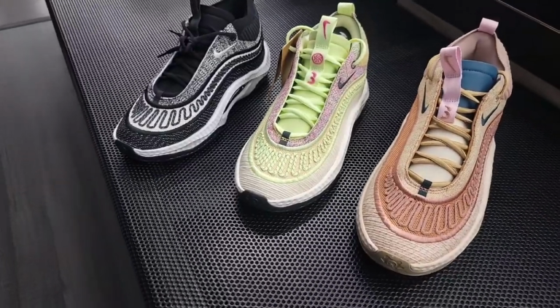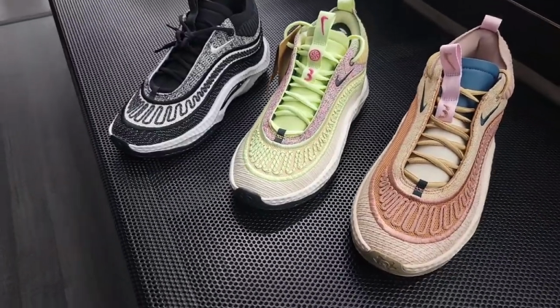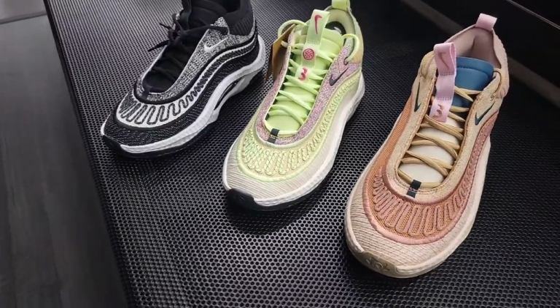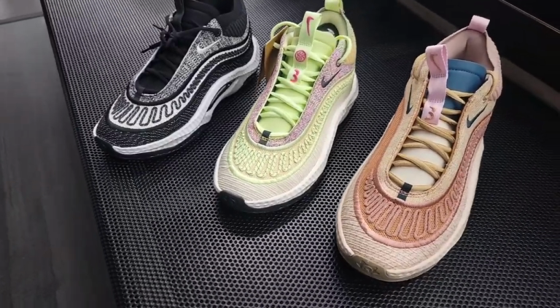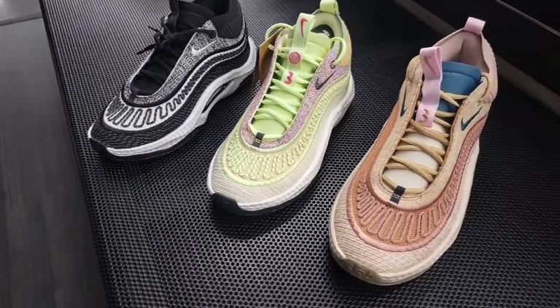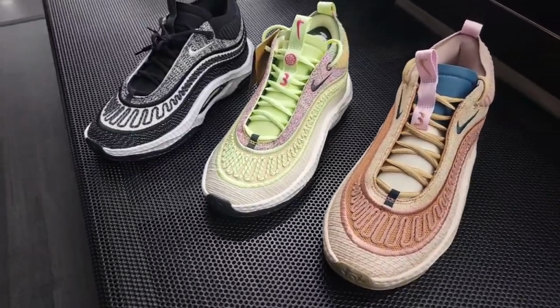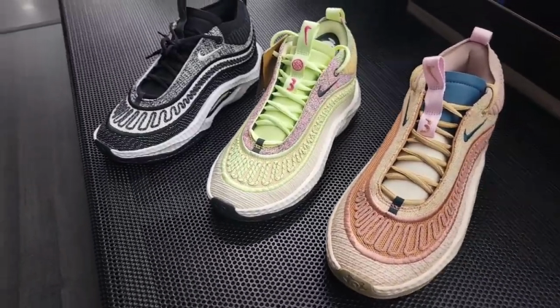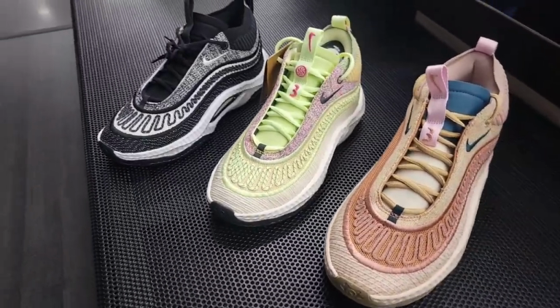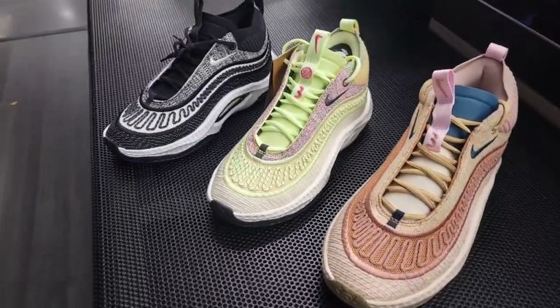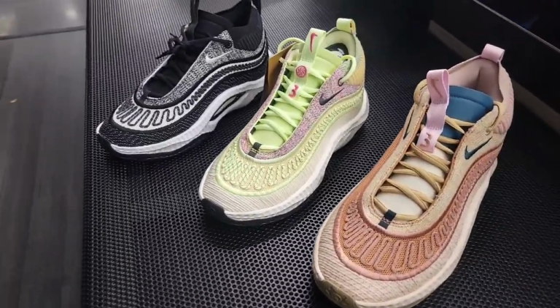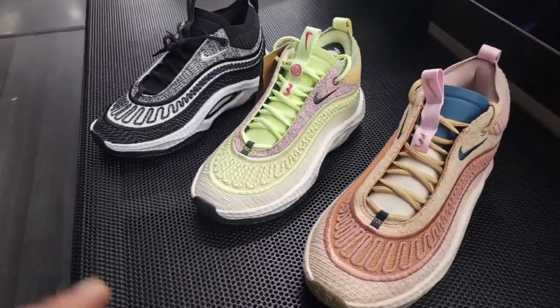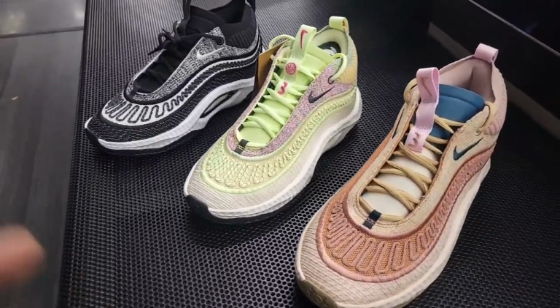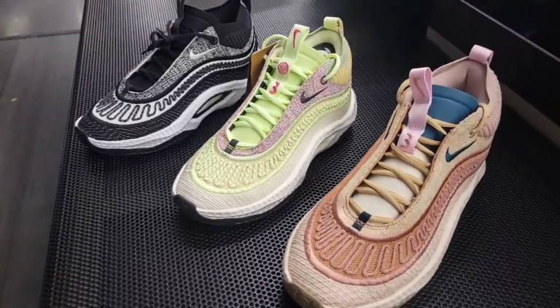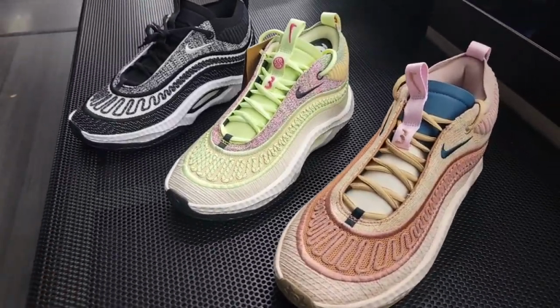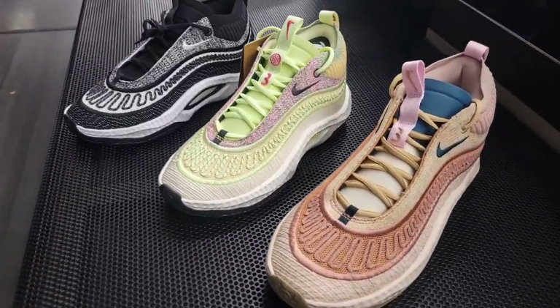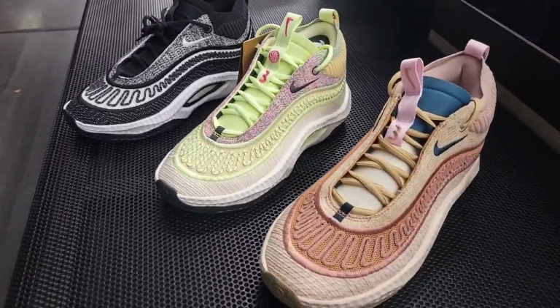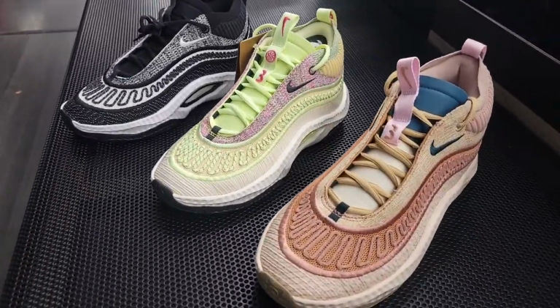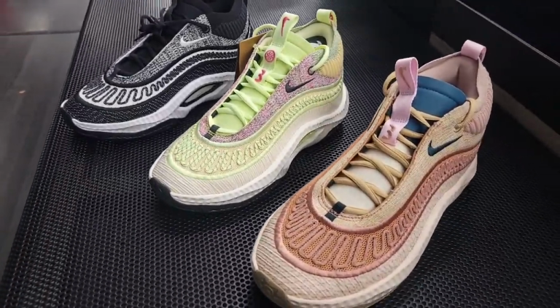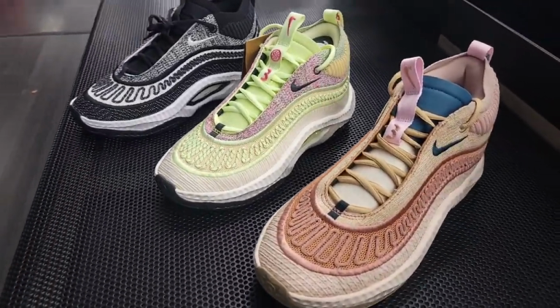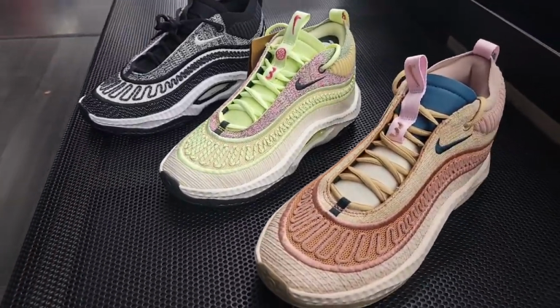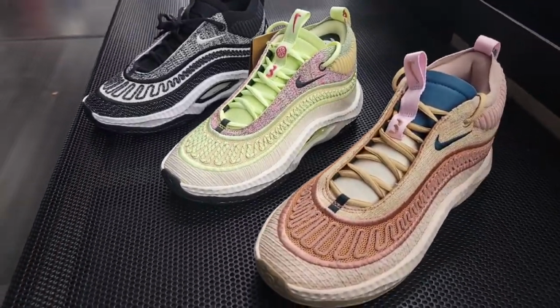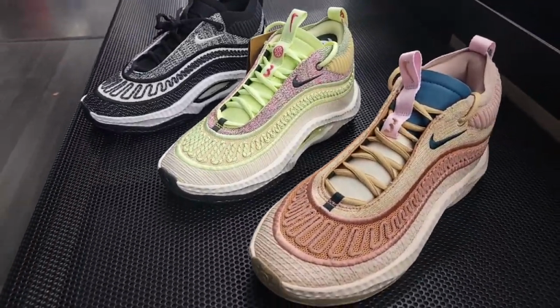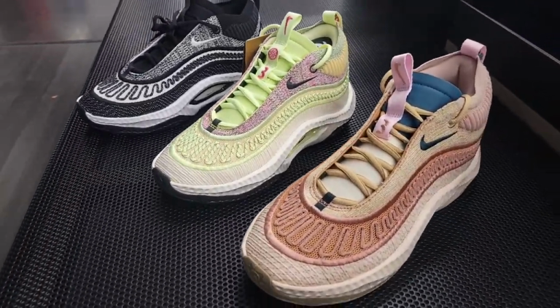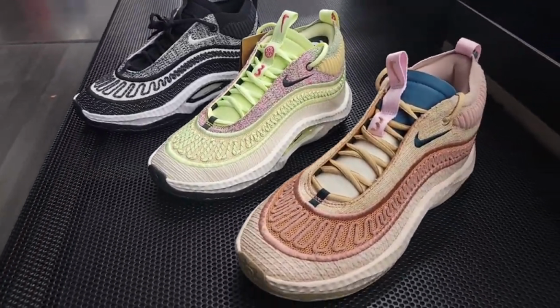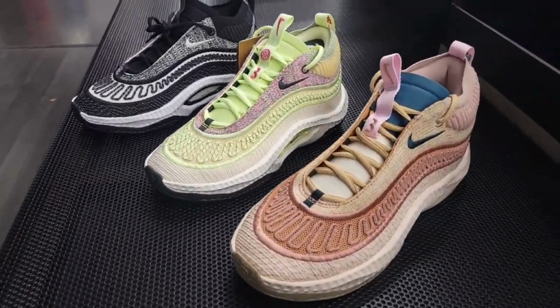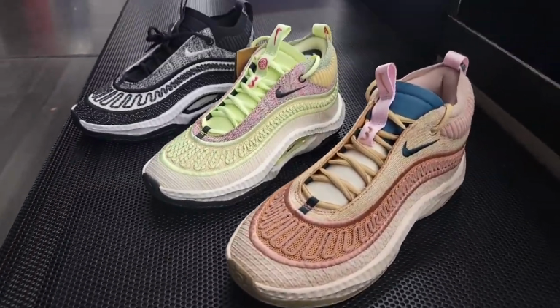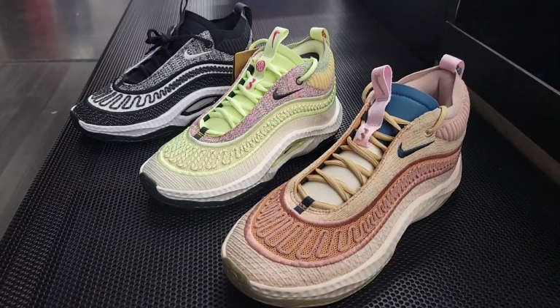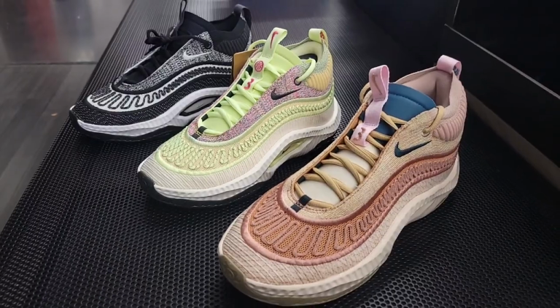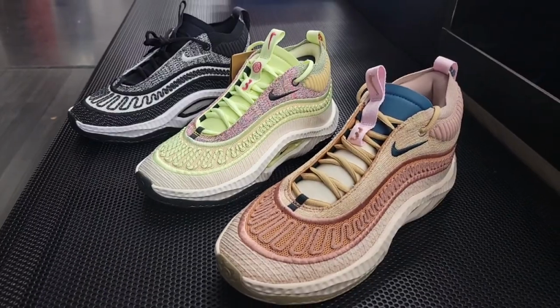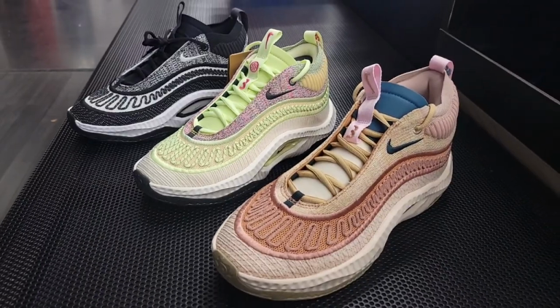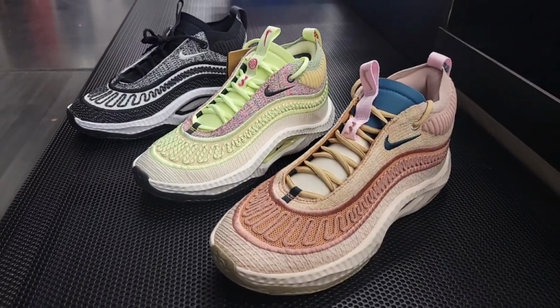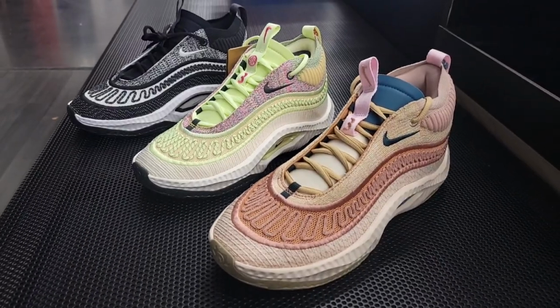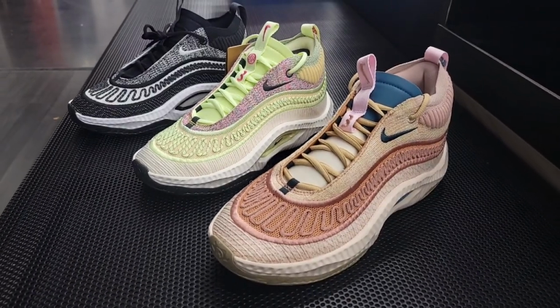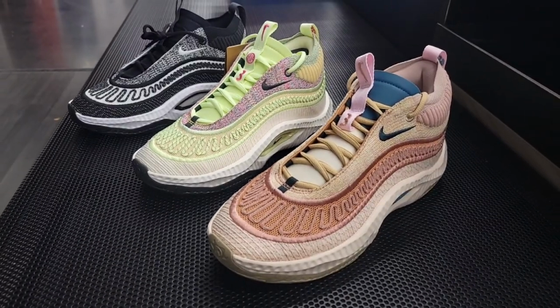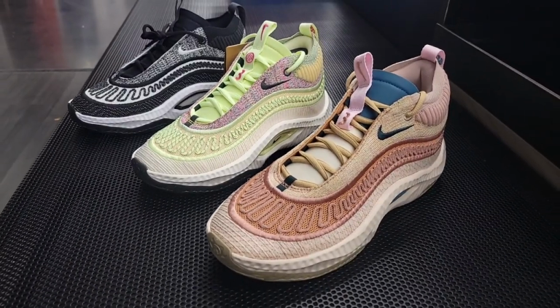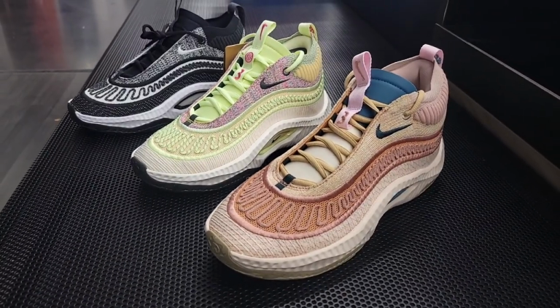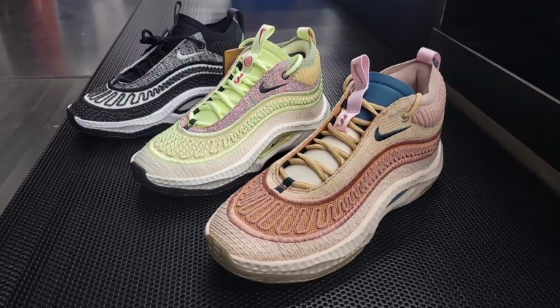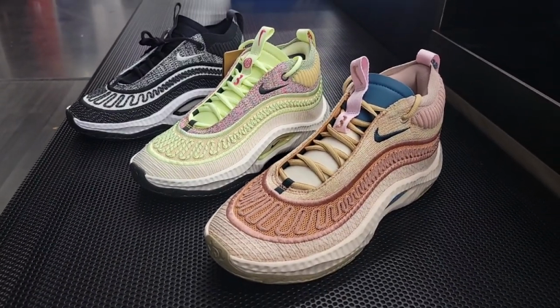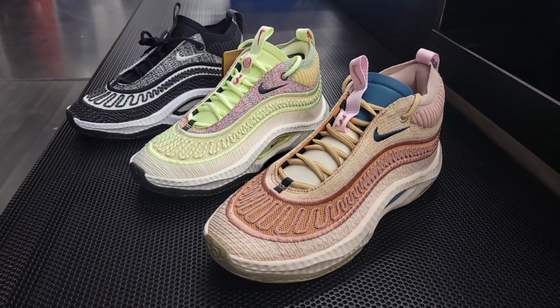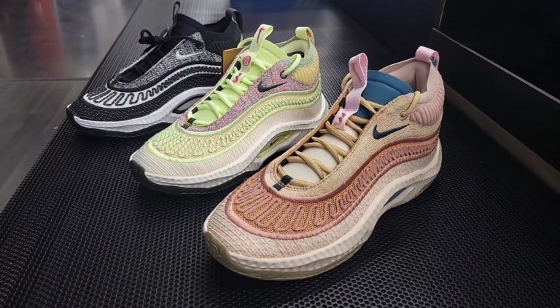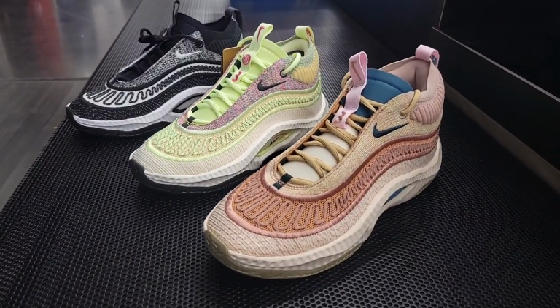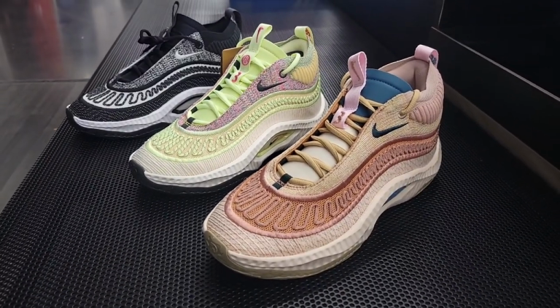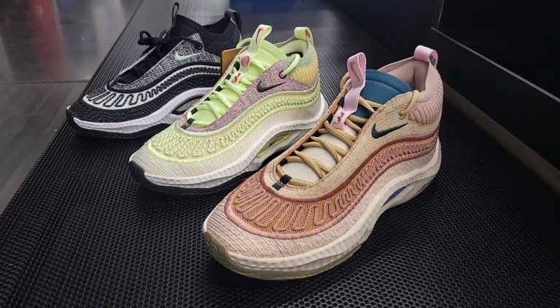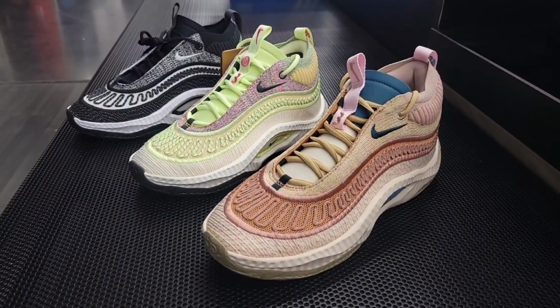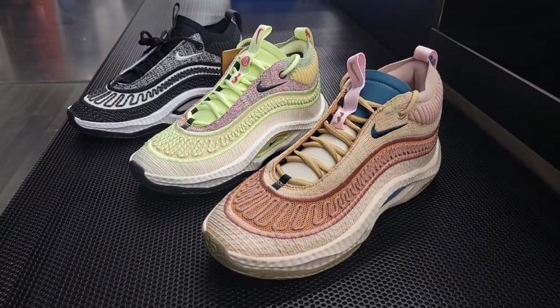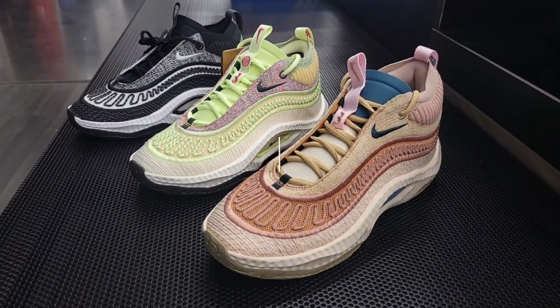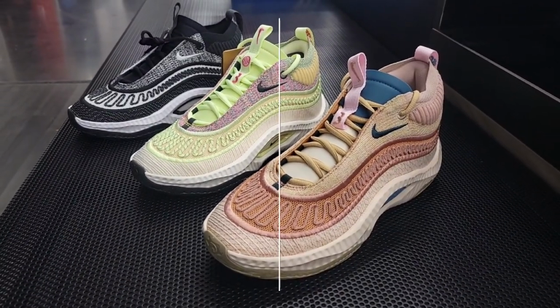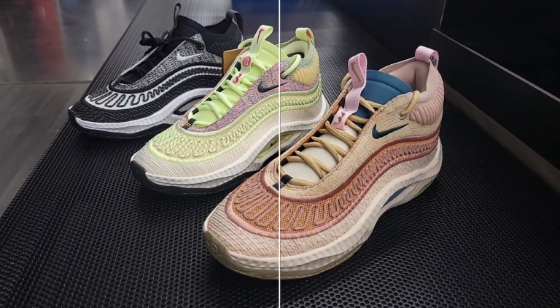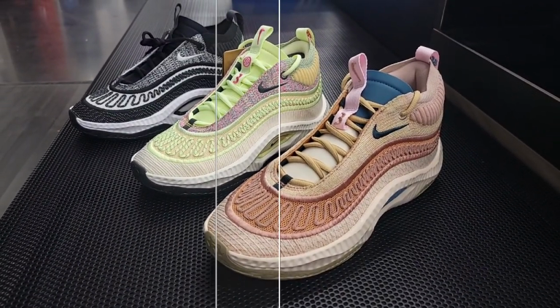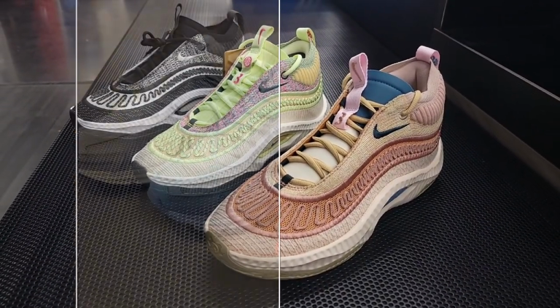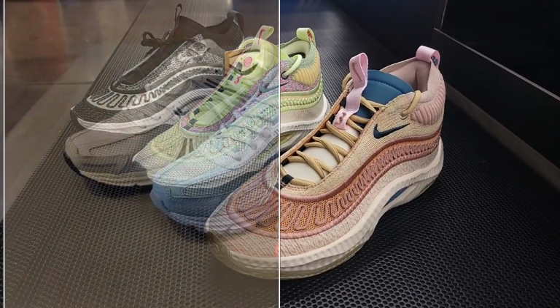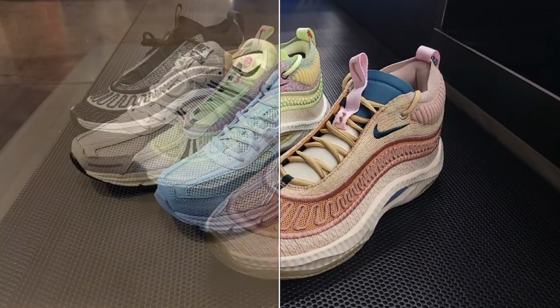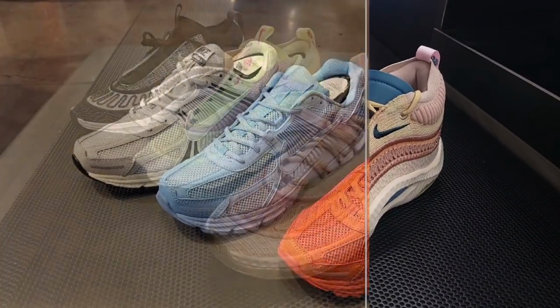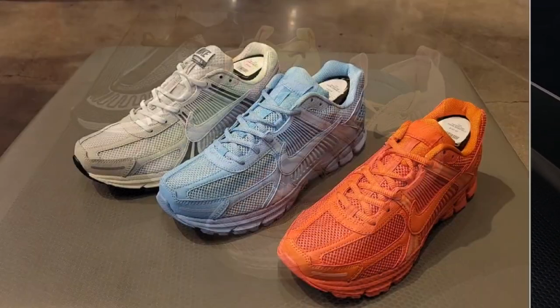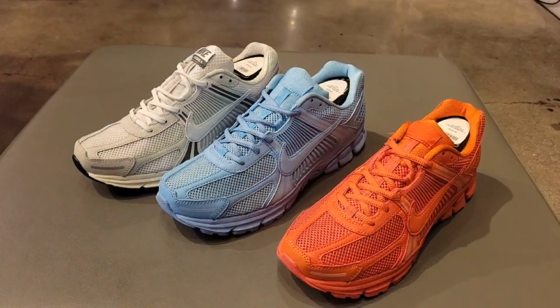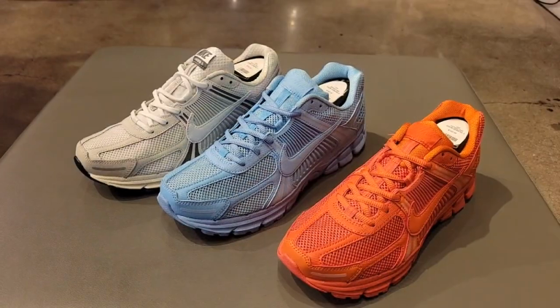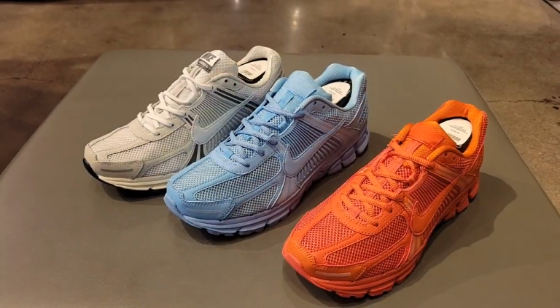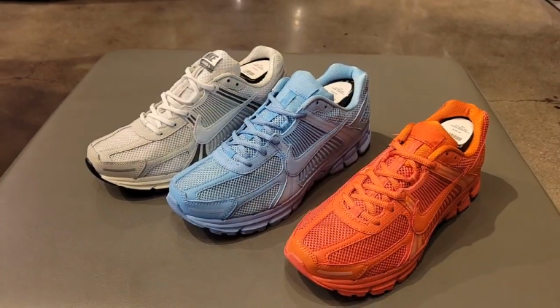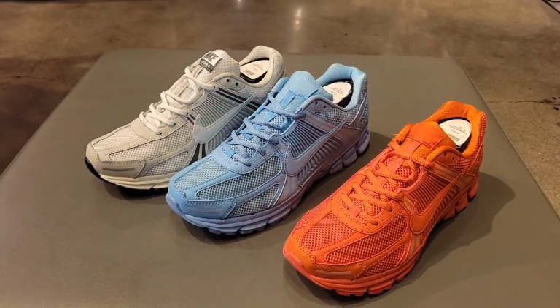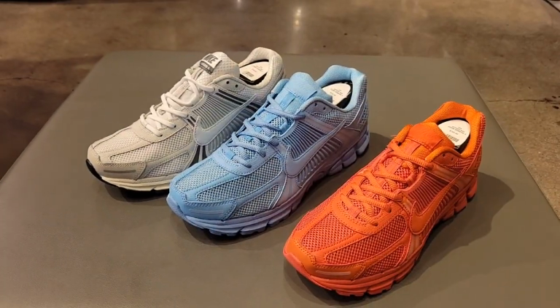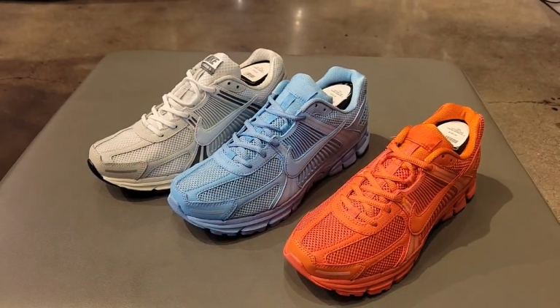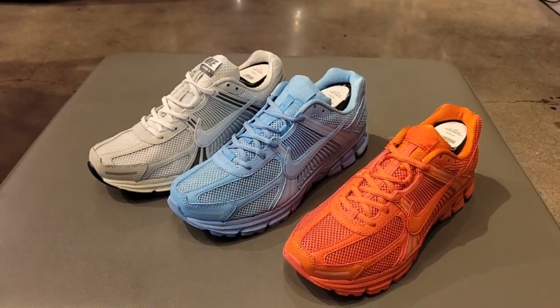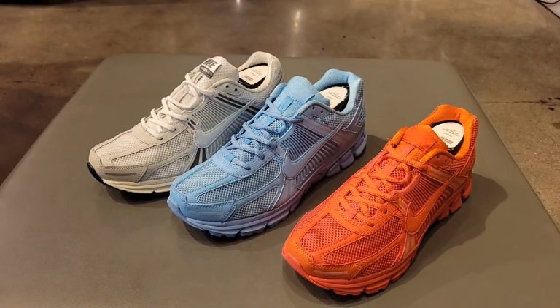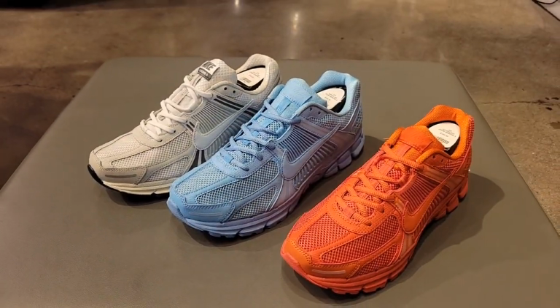Let me know if this is a colorway you would add to your collection, and of the three Cosmic Unity 3s, which one do you guys like the most? Comment down below.